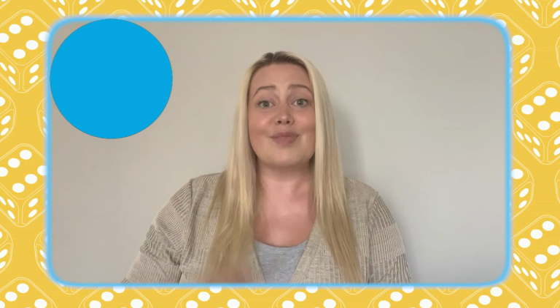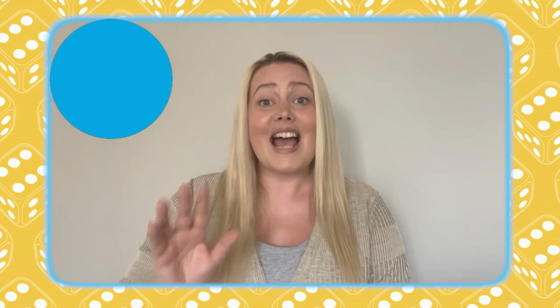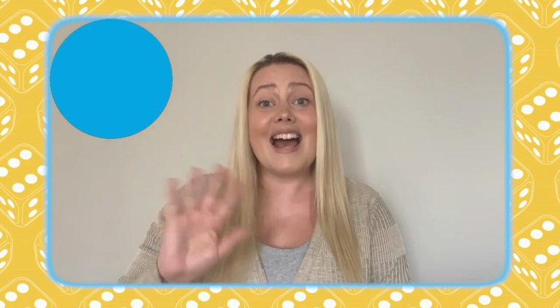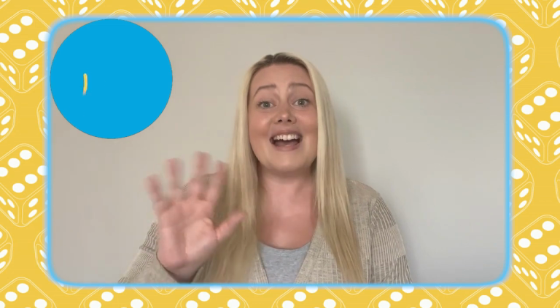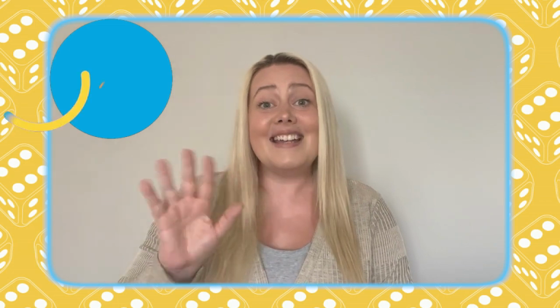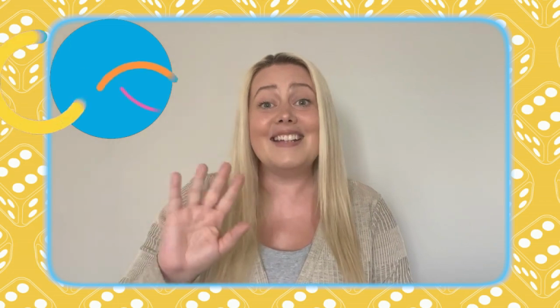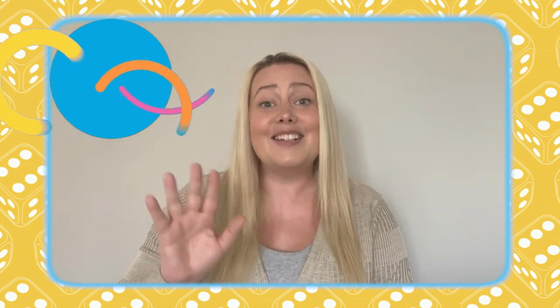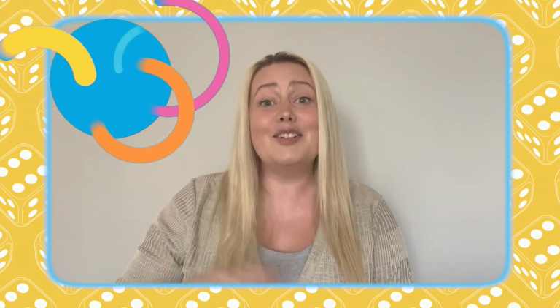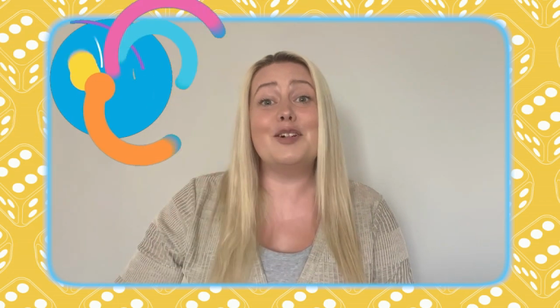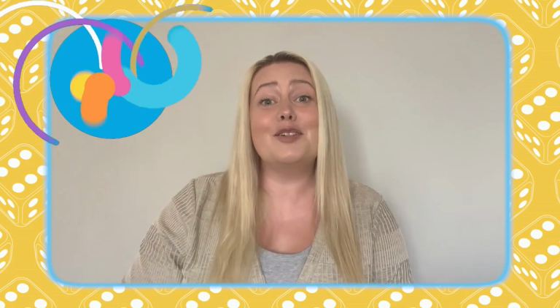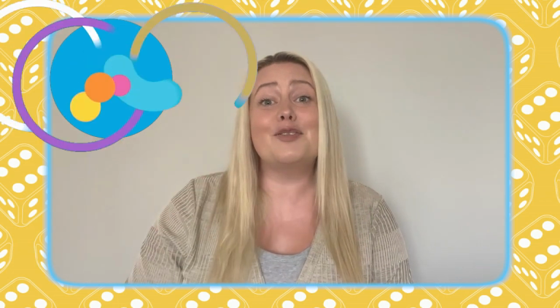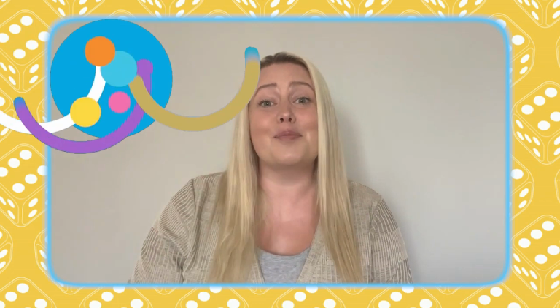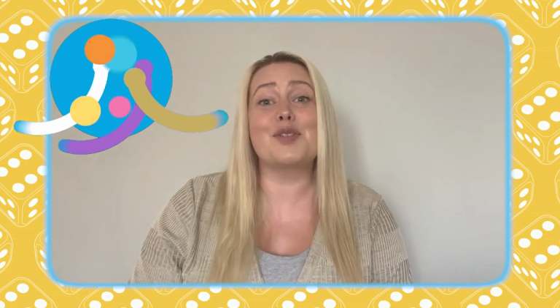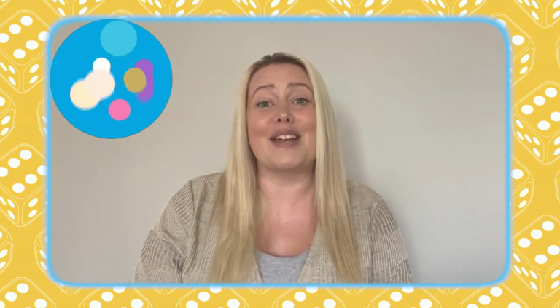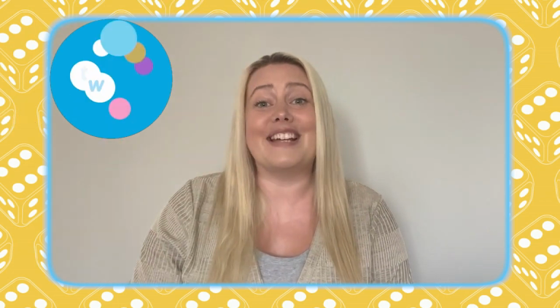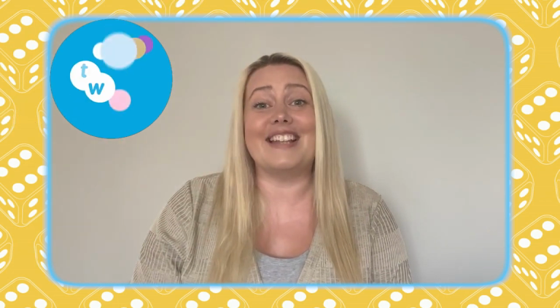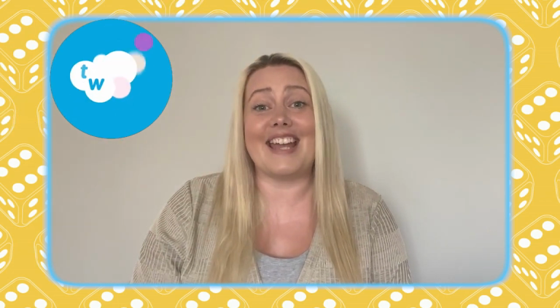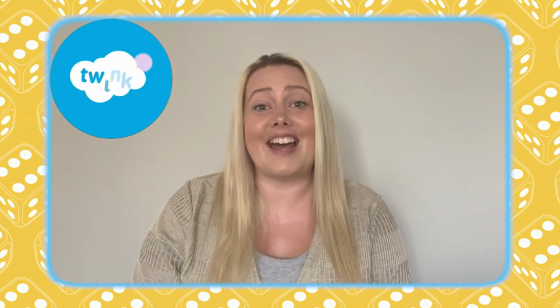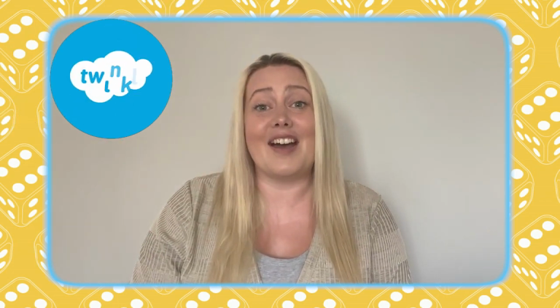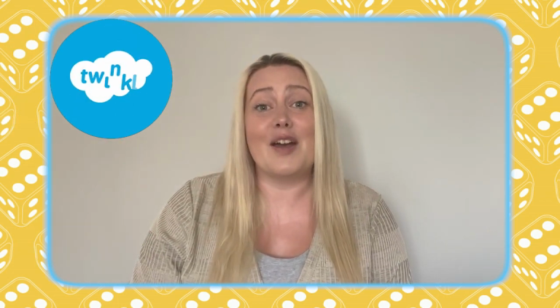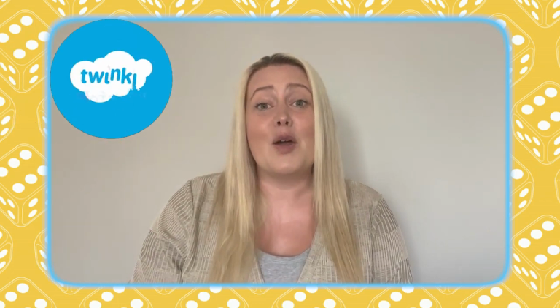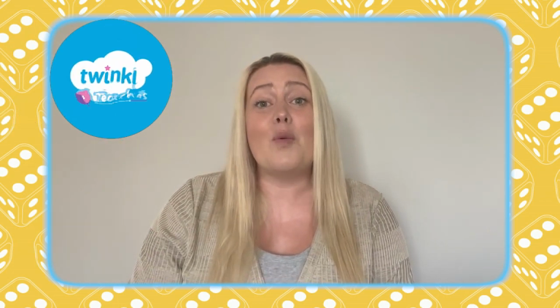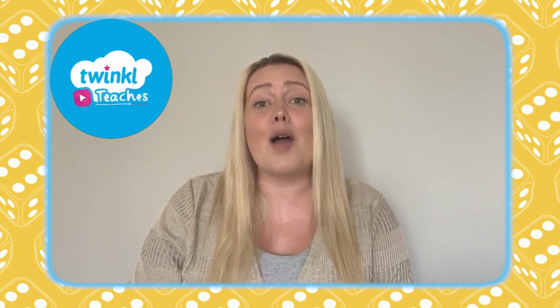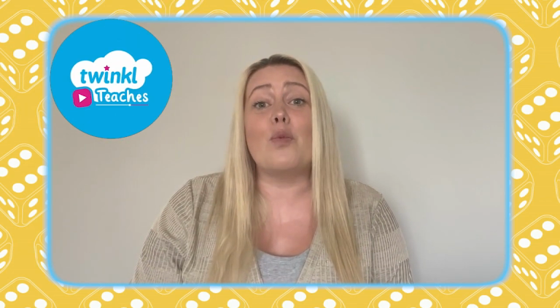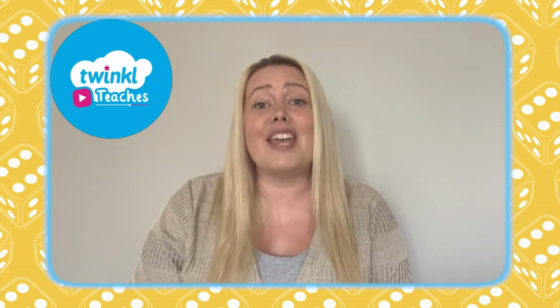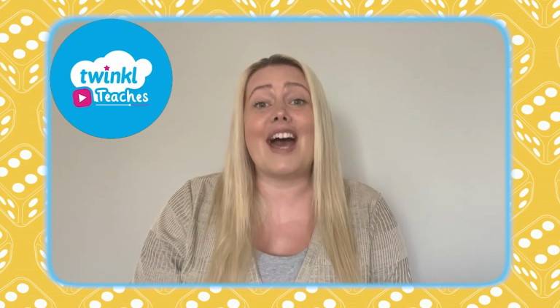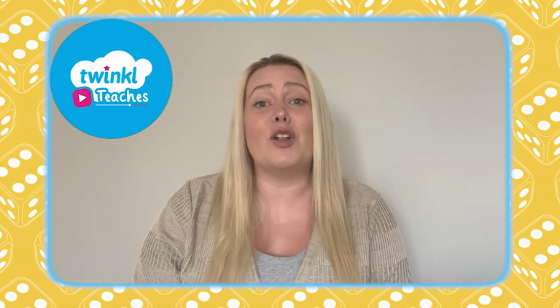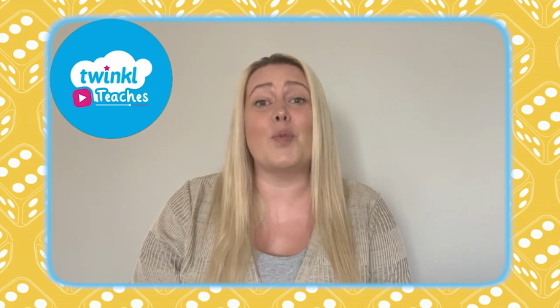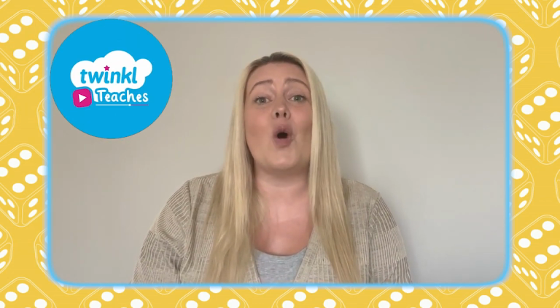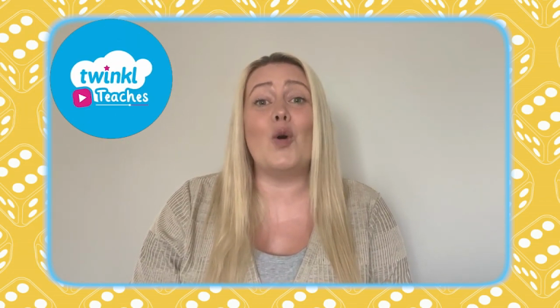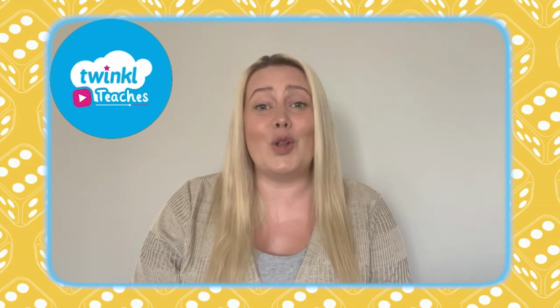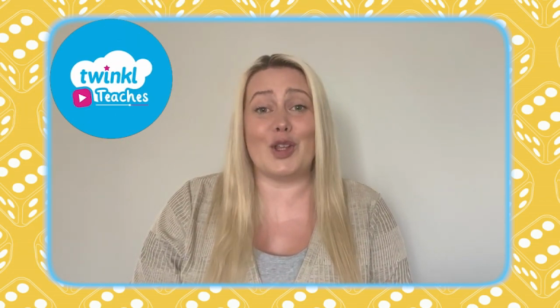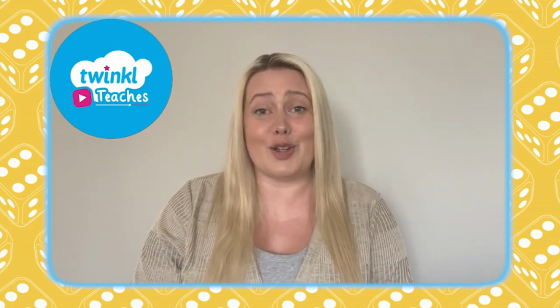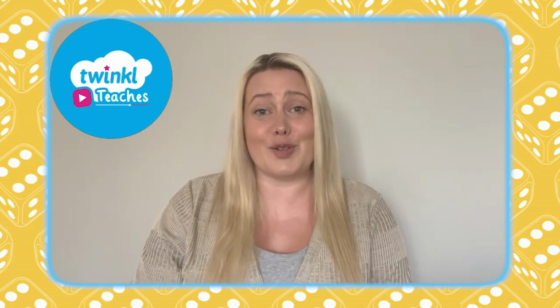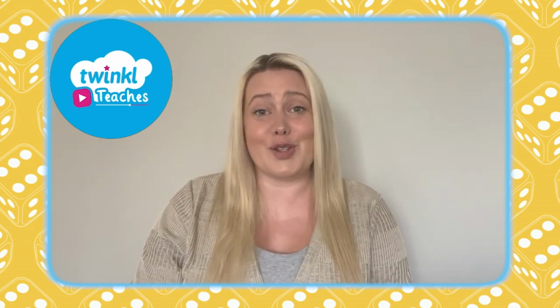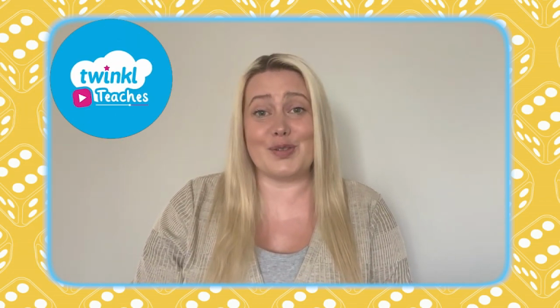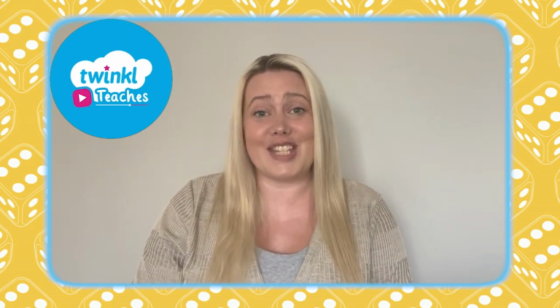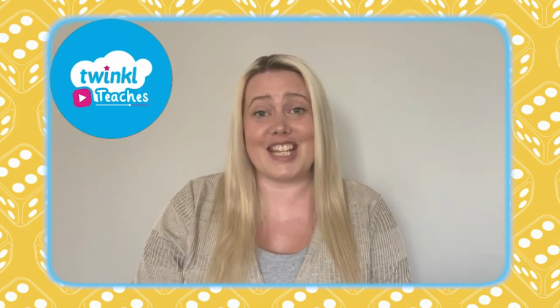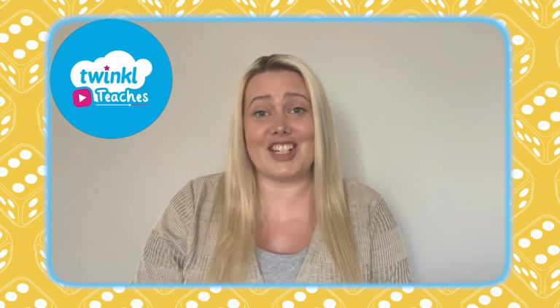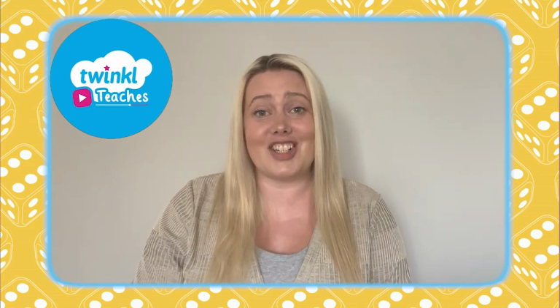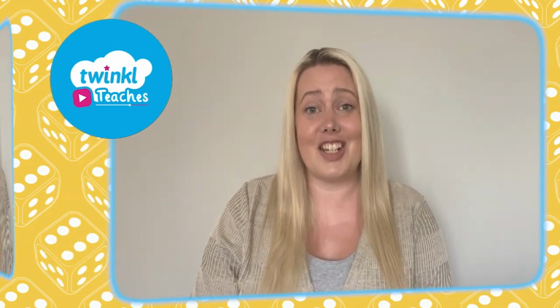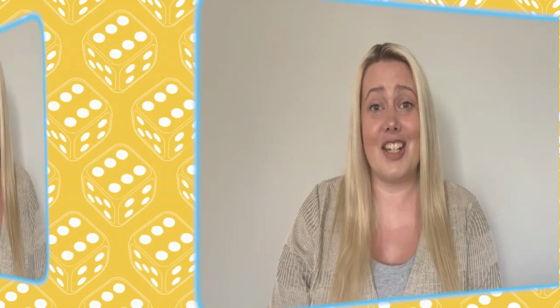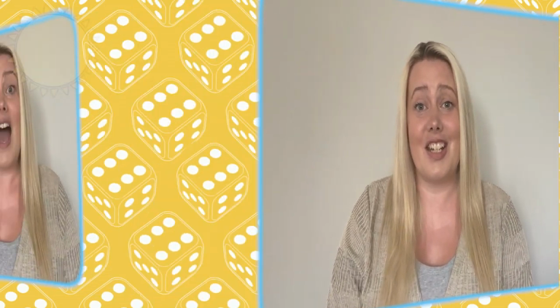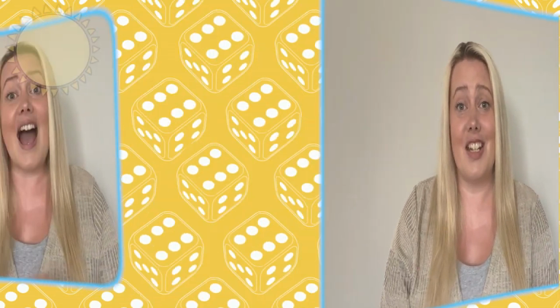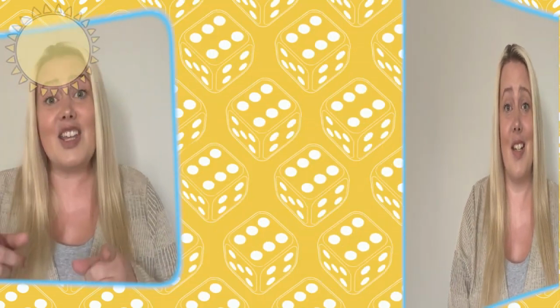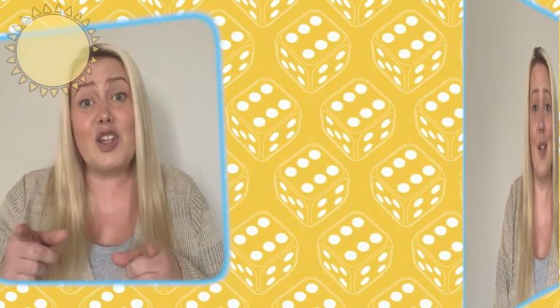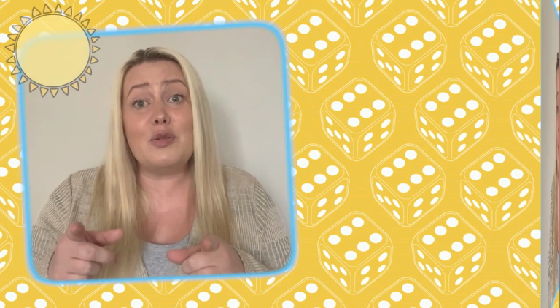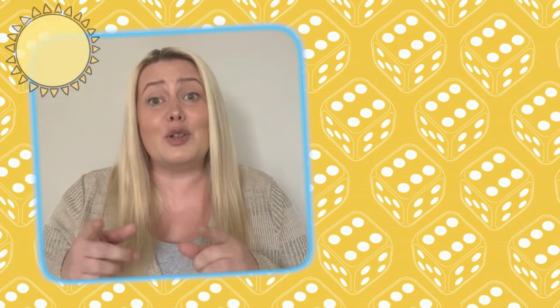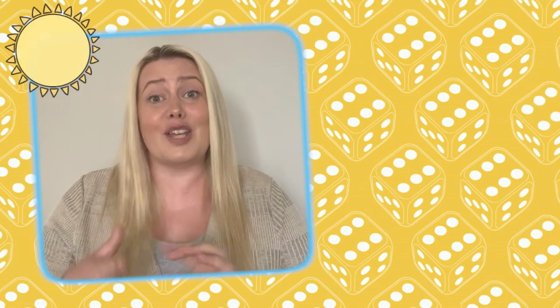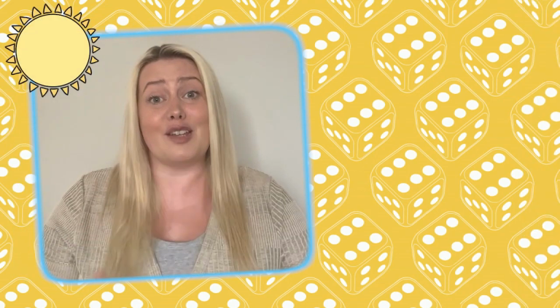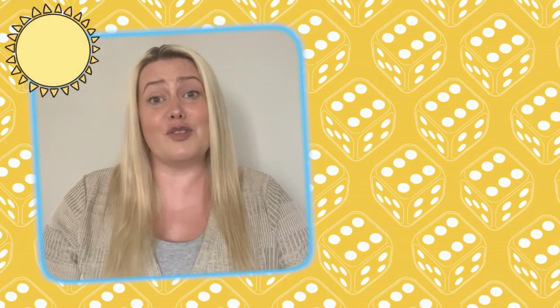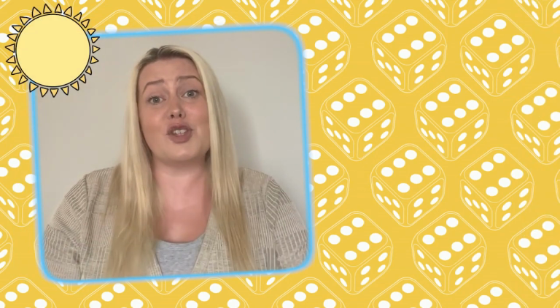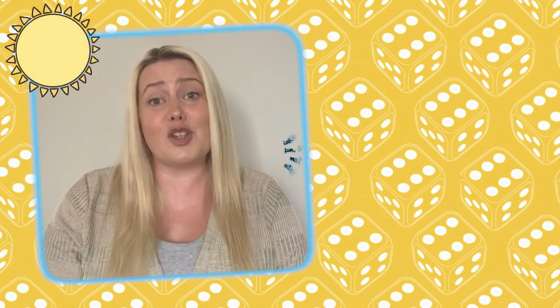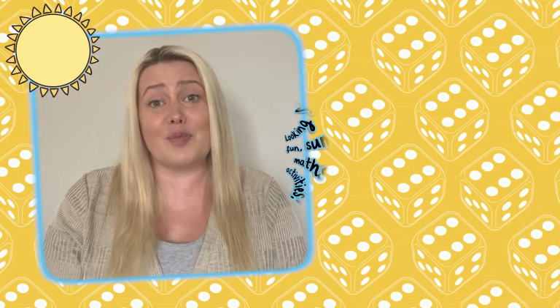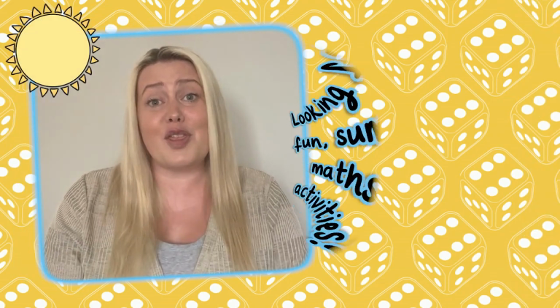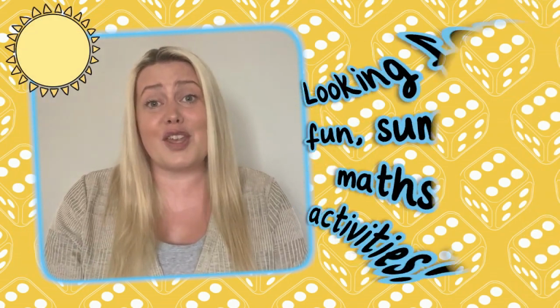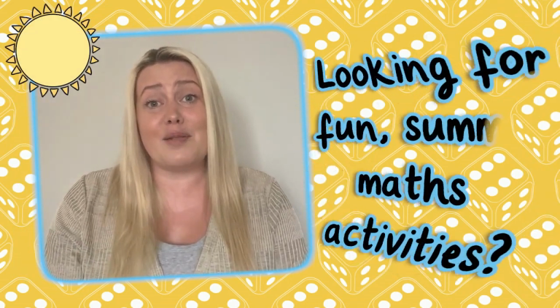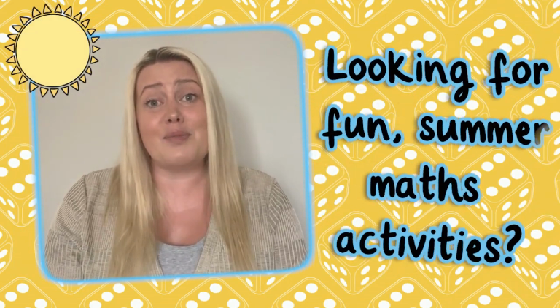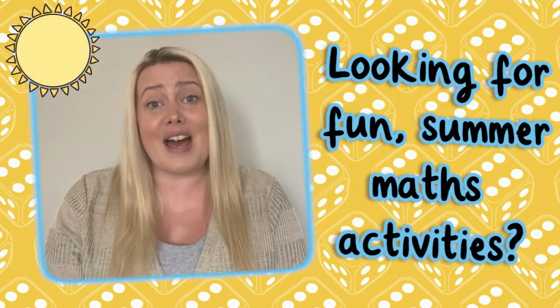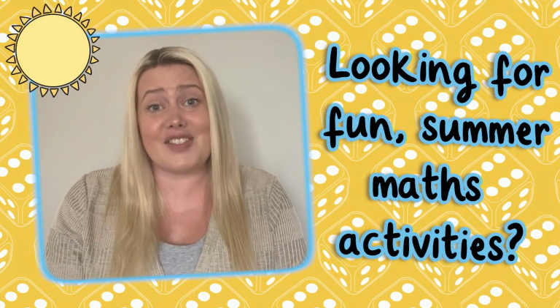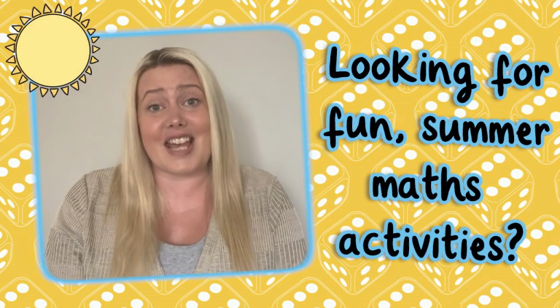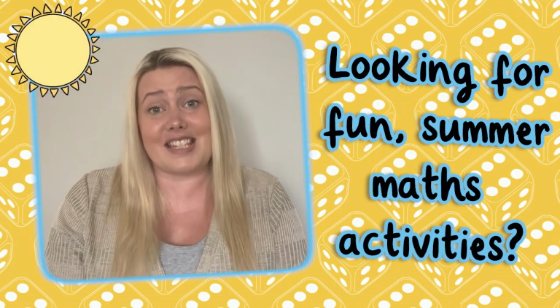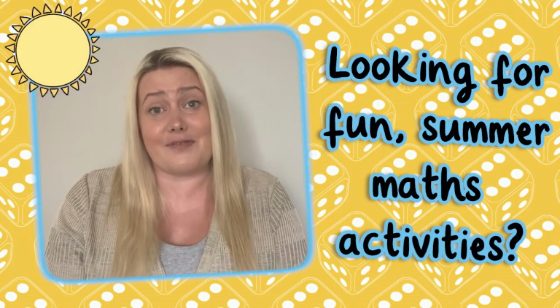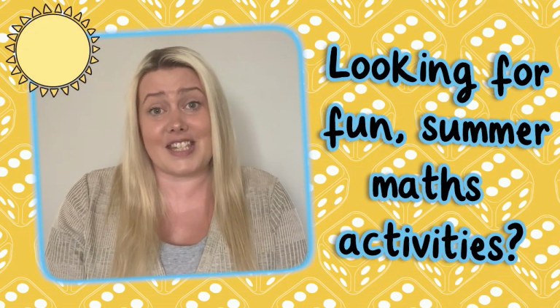Hi, Laura from Twinkle here, where we help all those who teach. Are you looking for summer-themed maths activities?